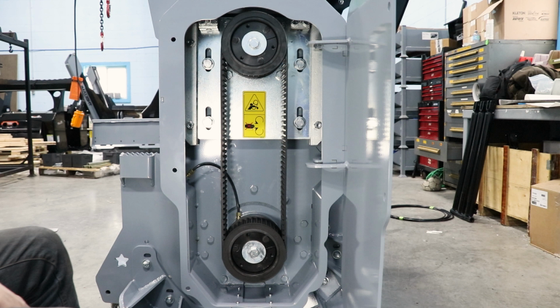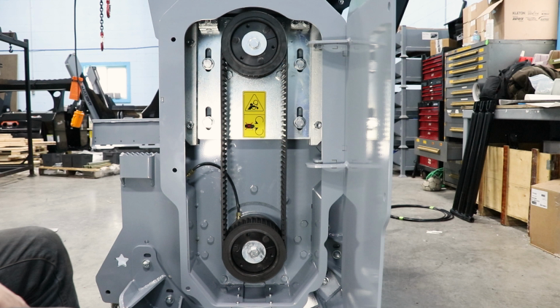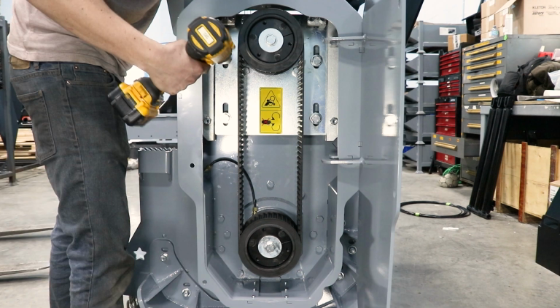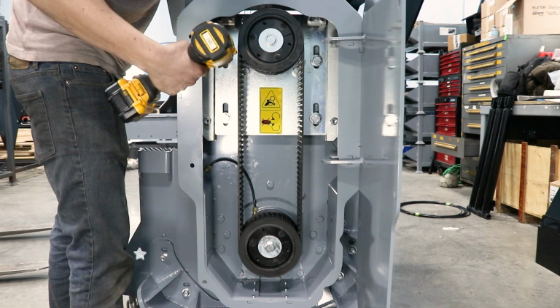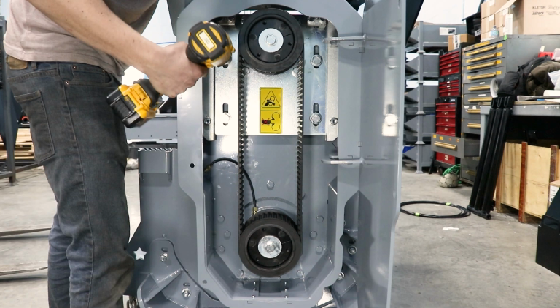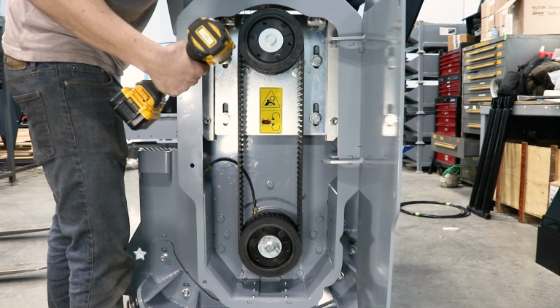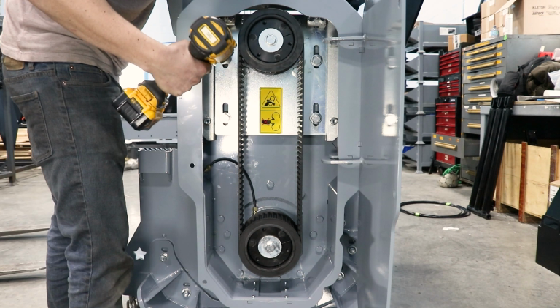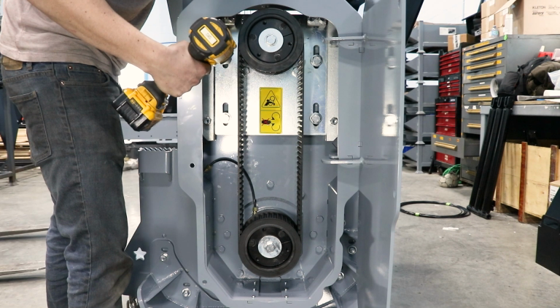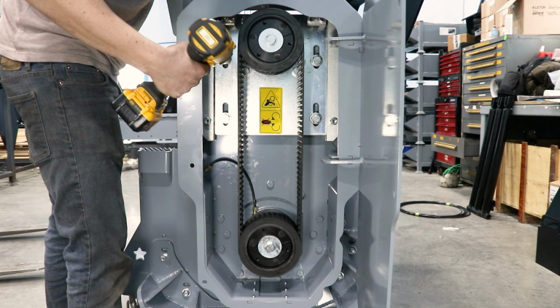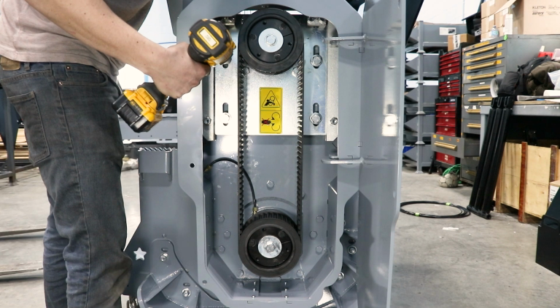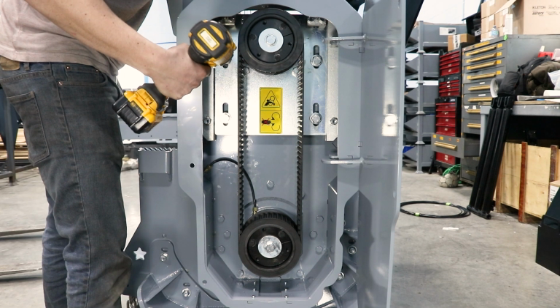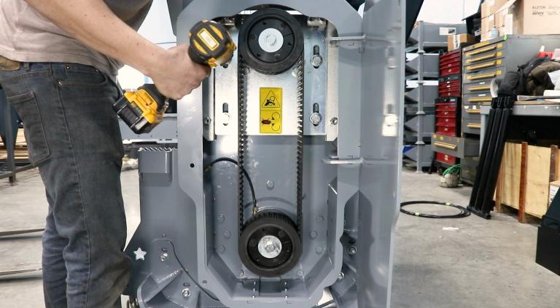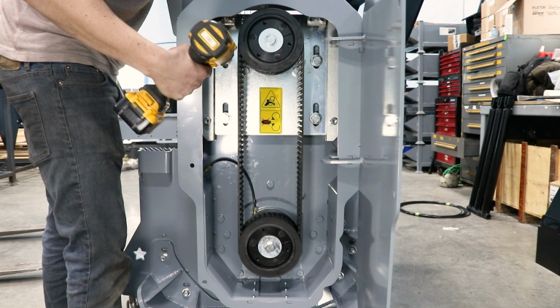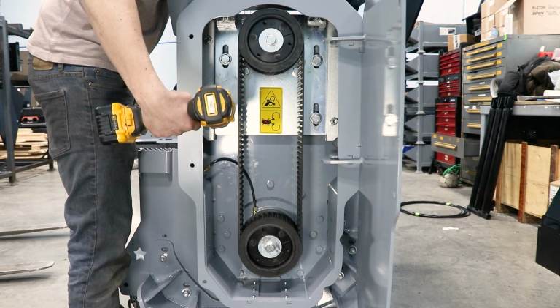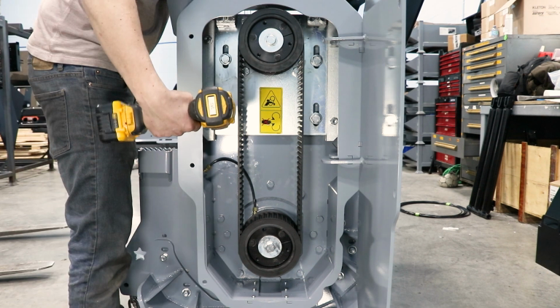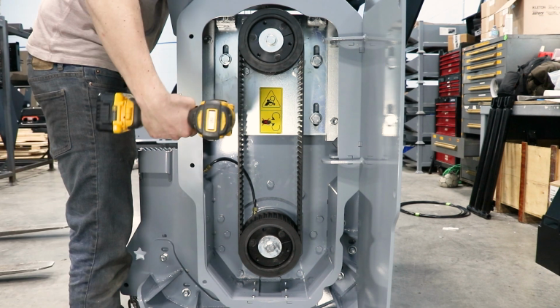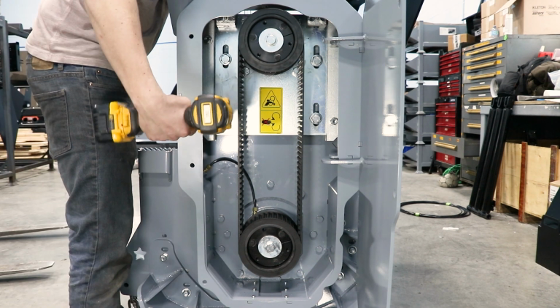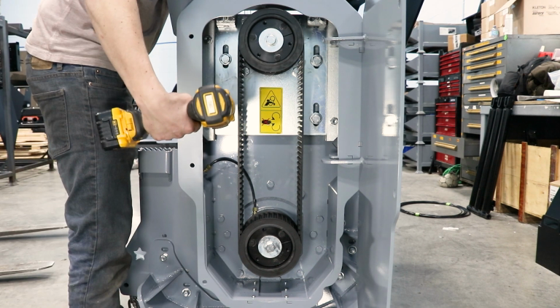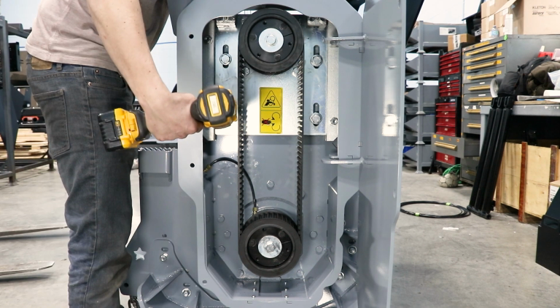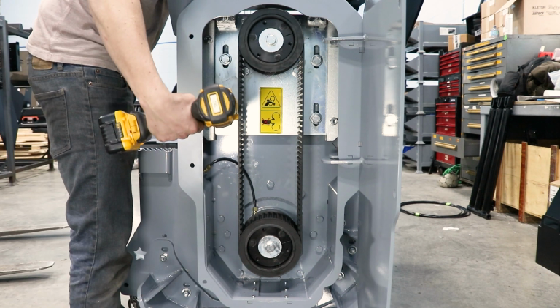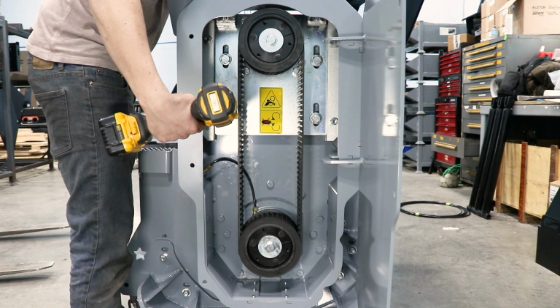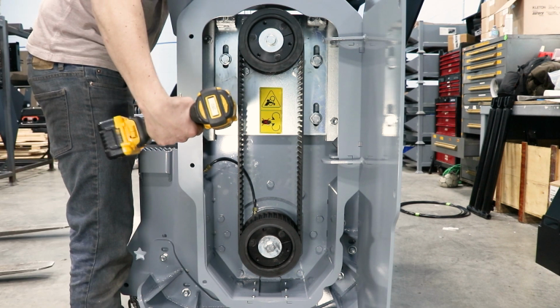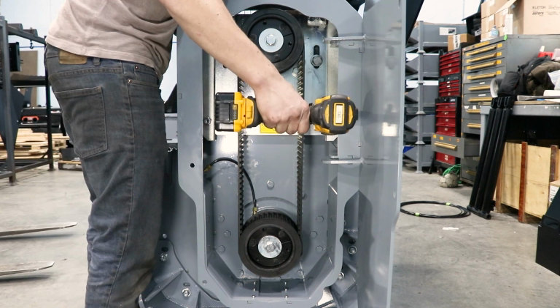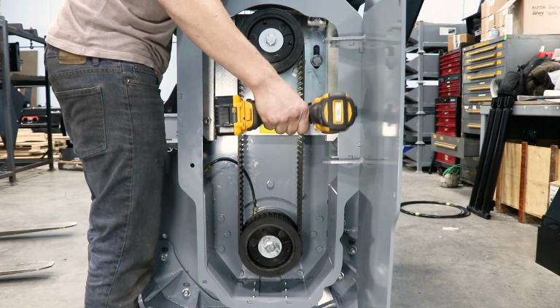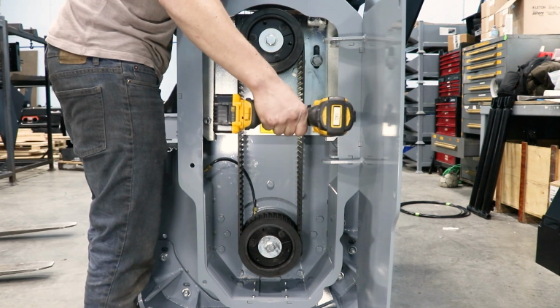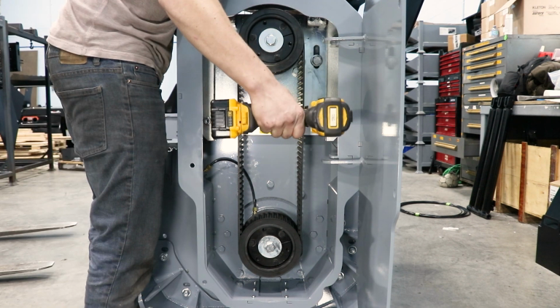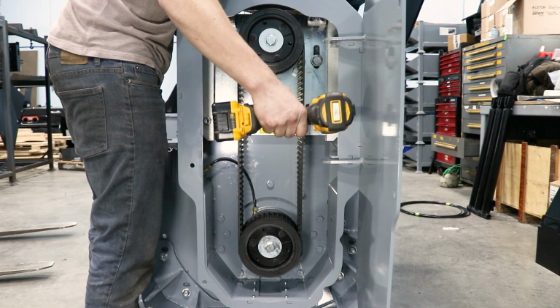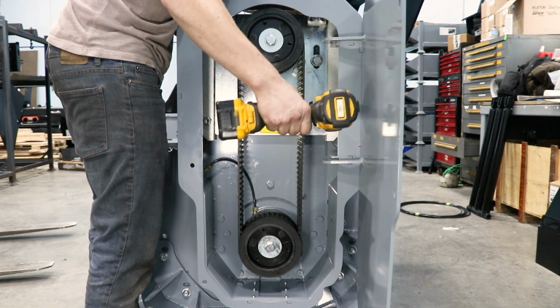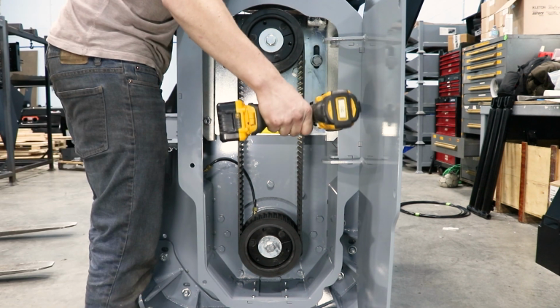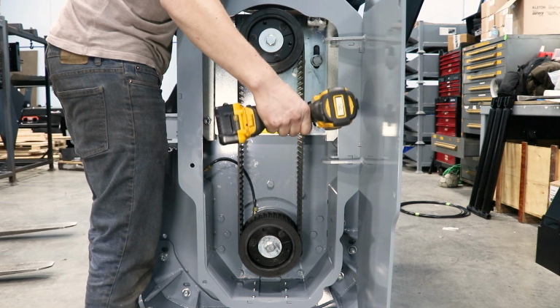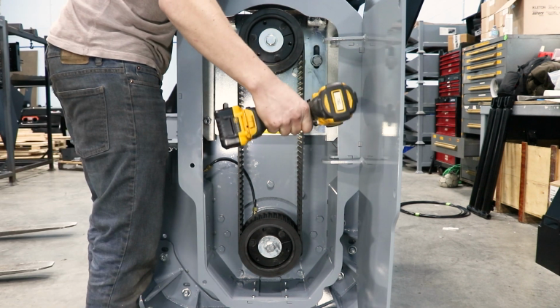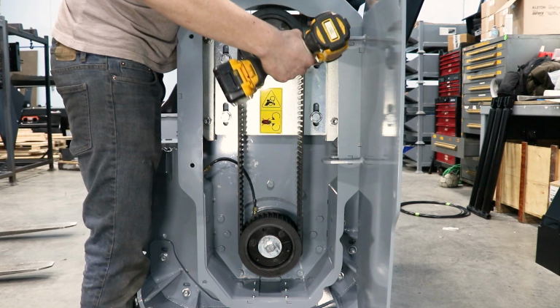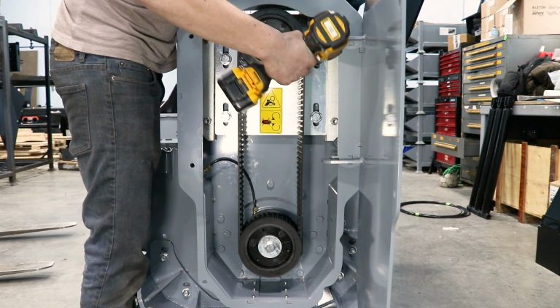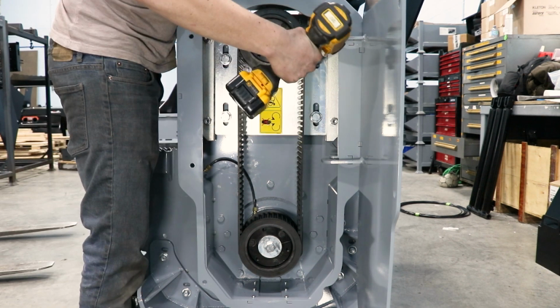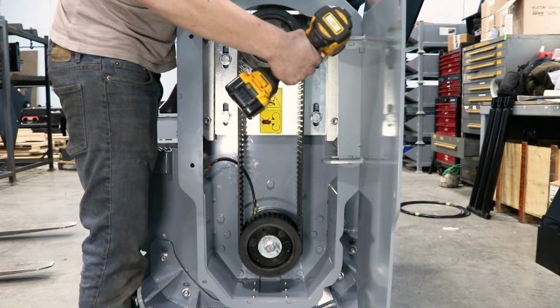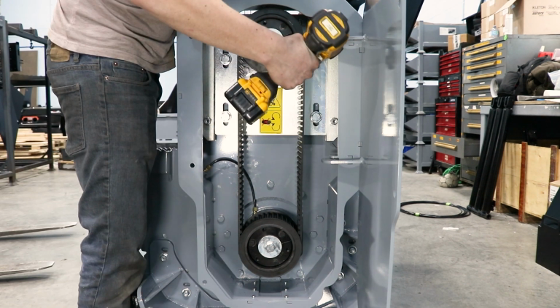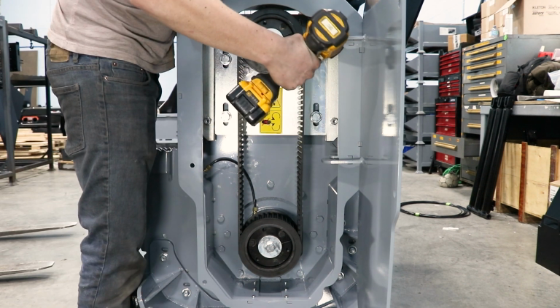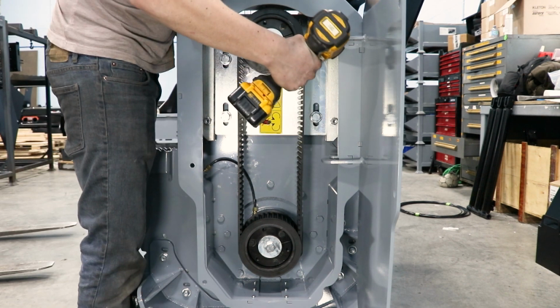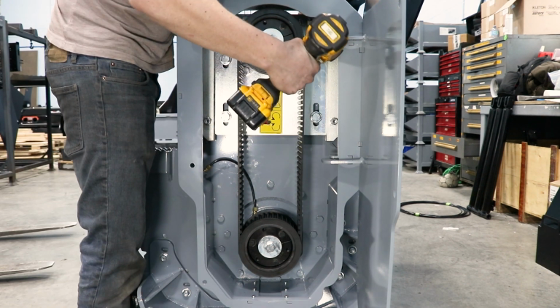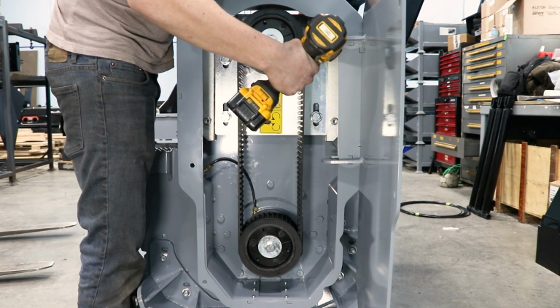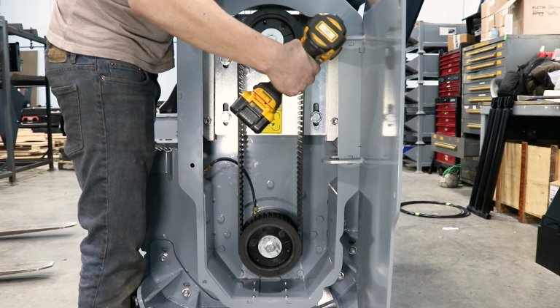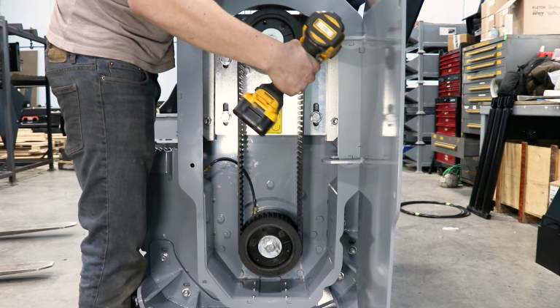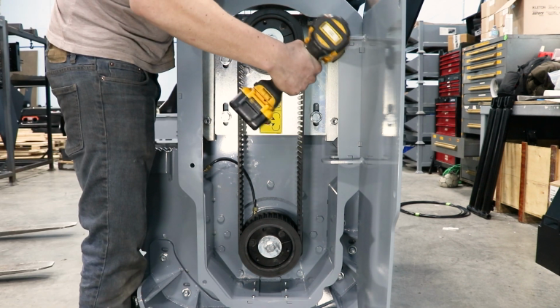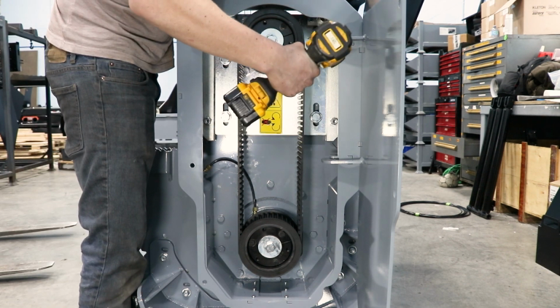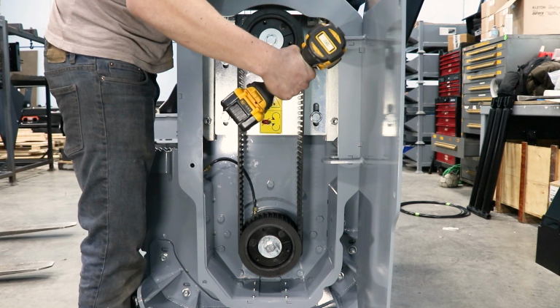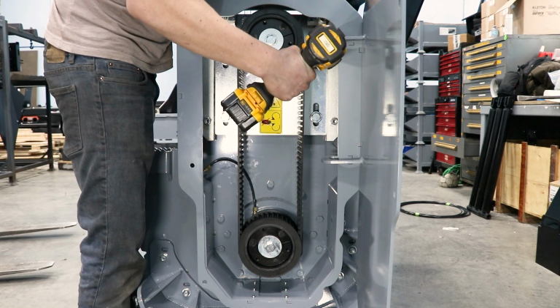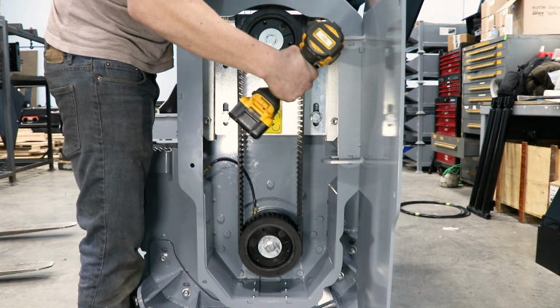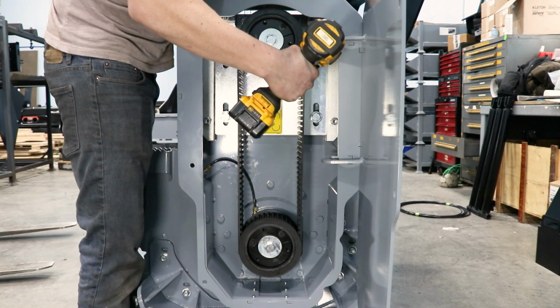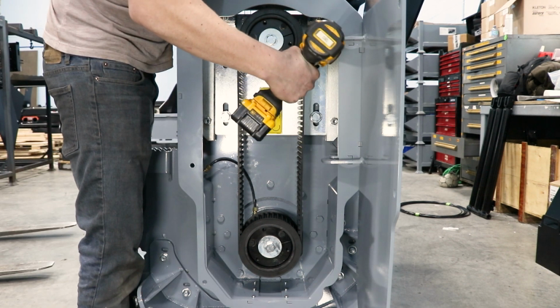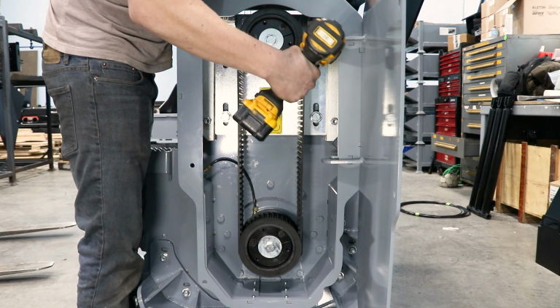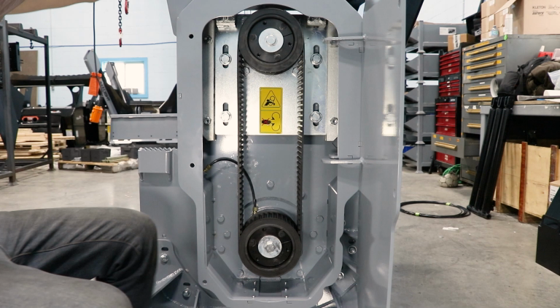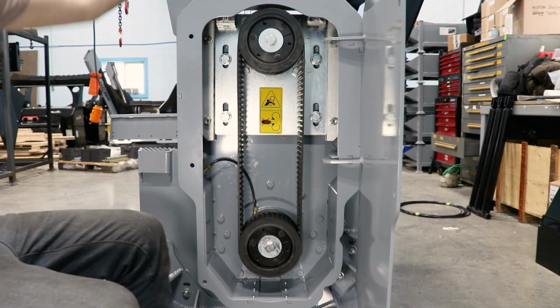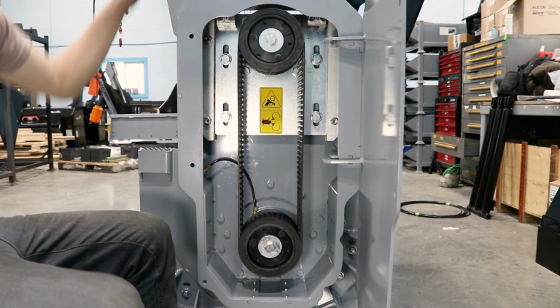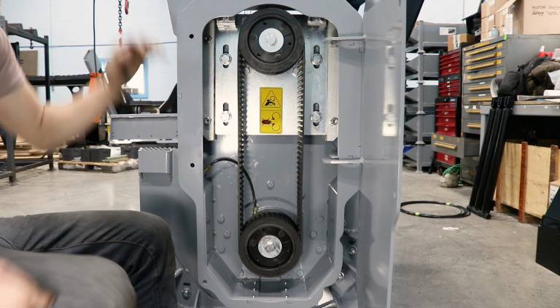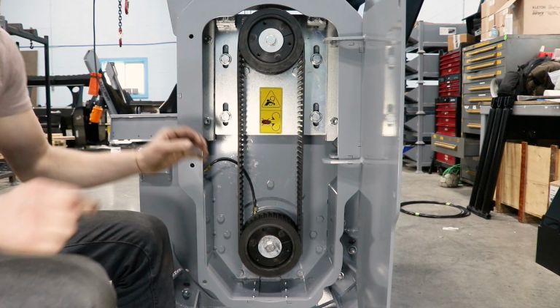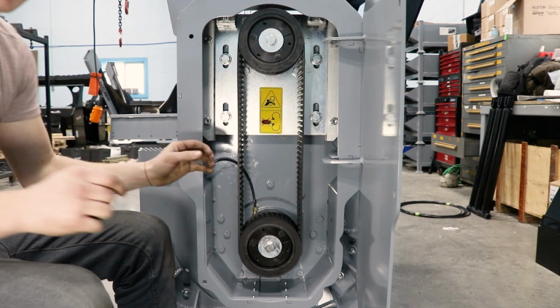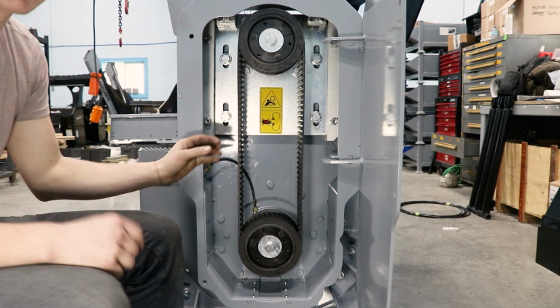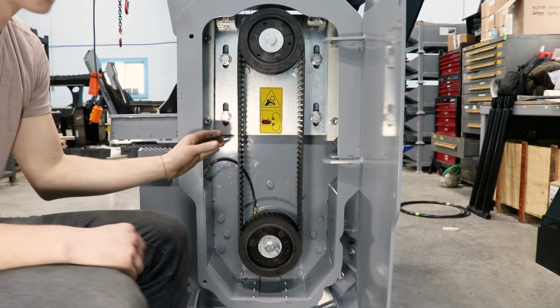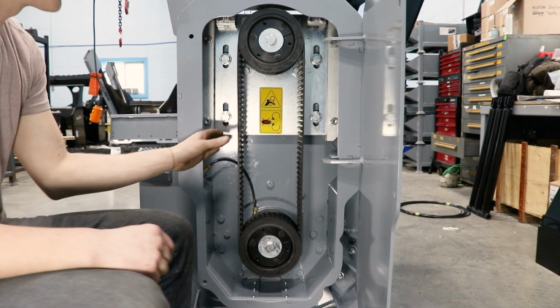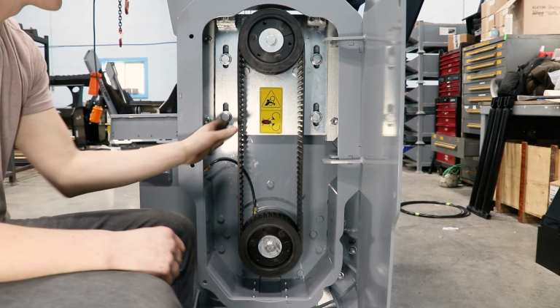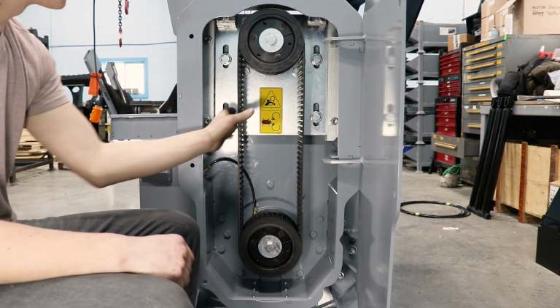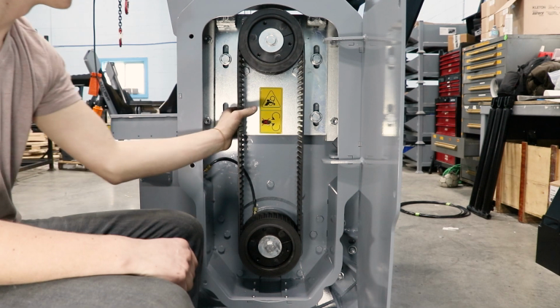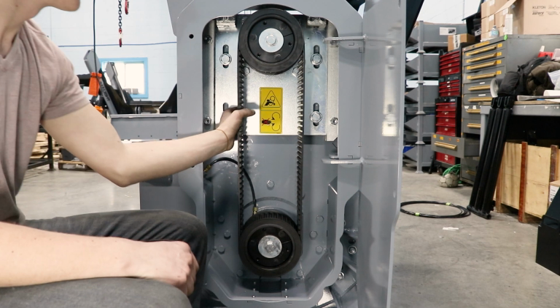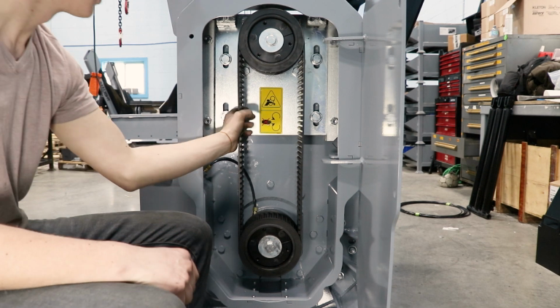You can then tighten the motor mount bolts. Keep in mind that the belt may get looser after you tighten these bolts.